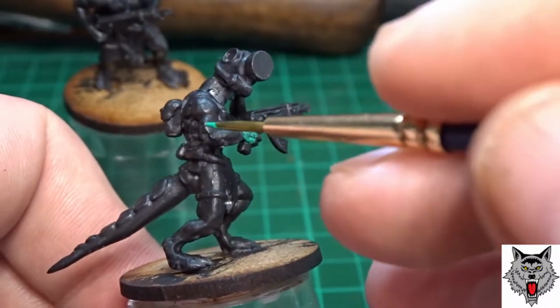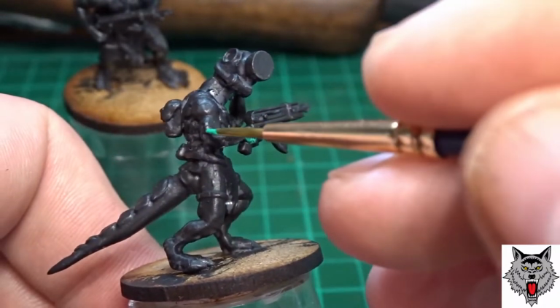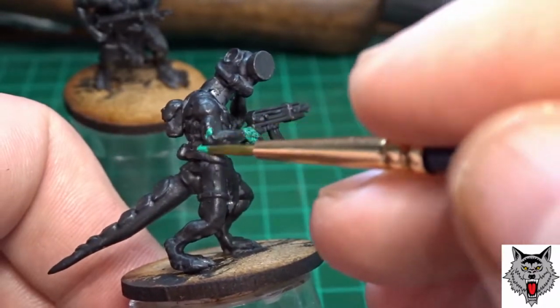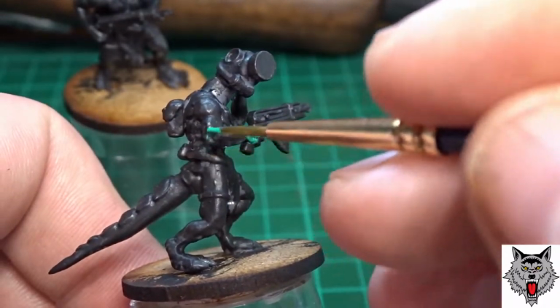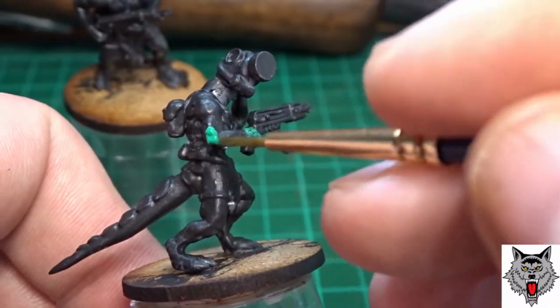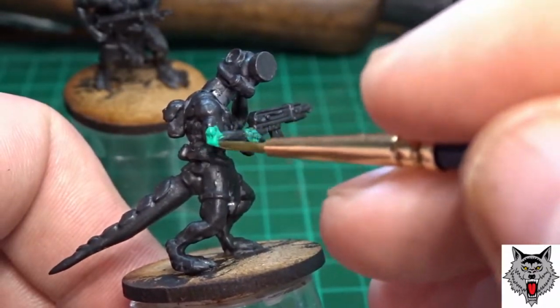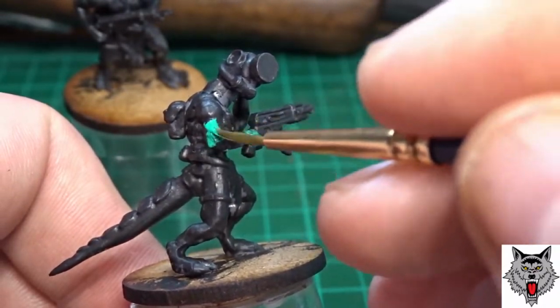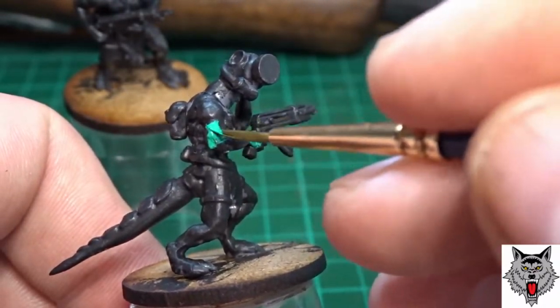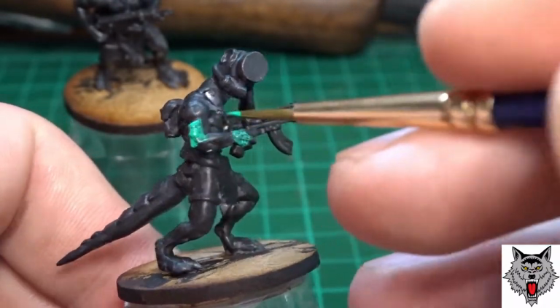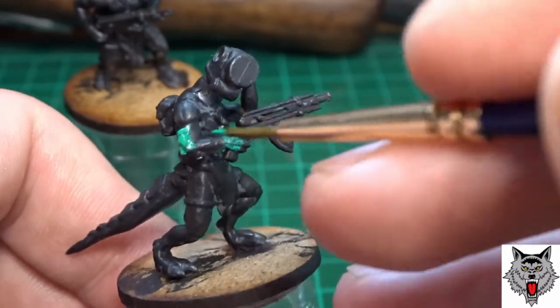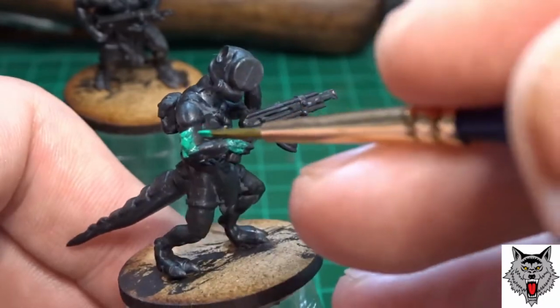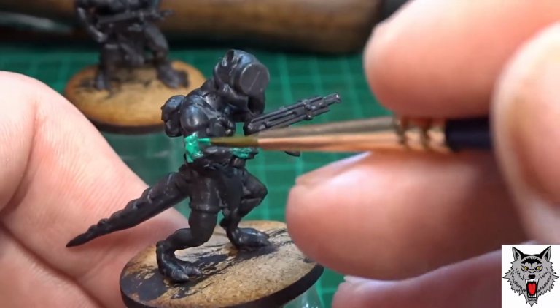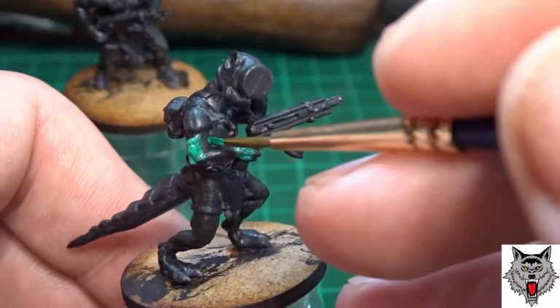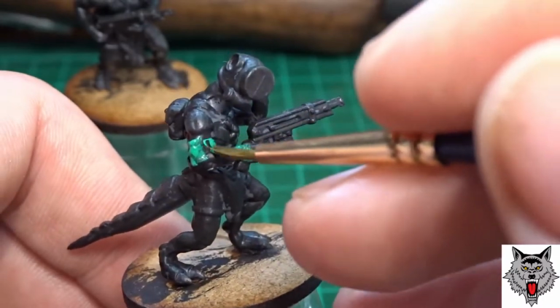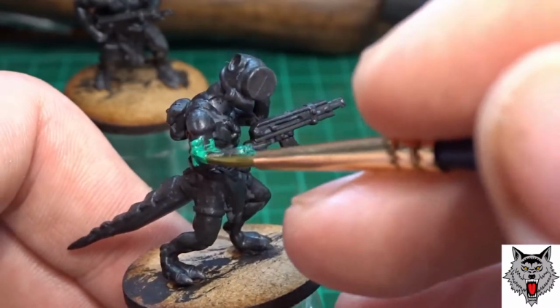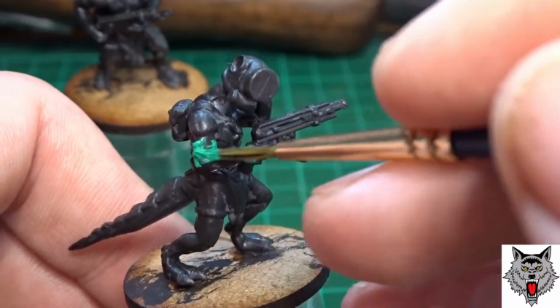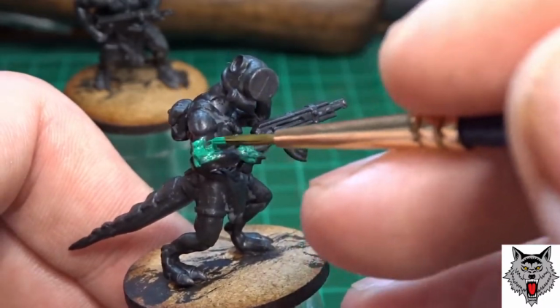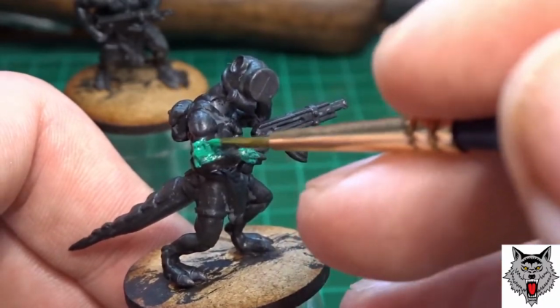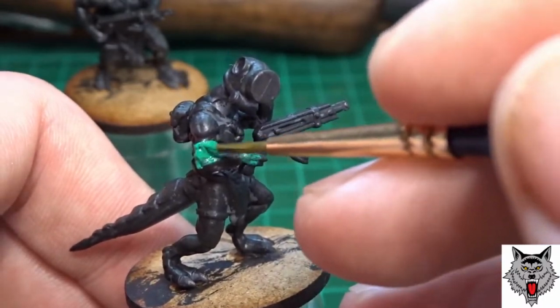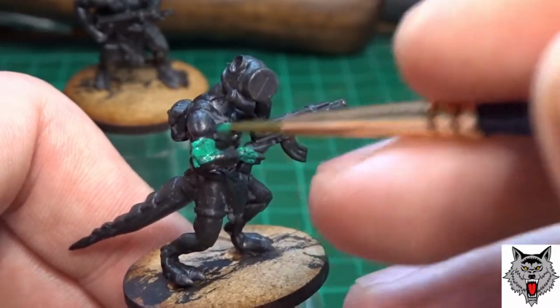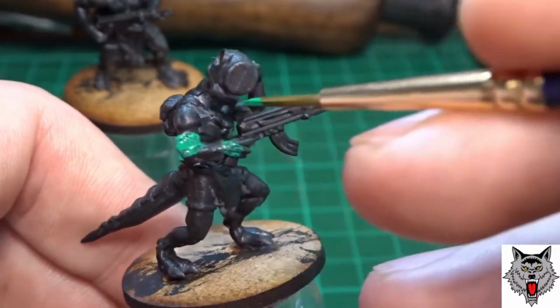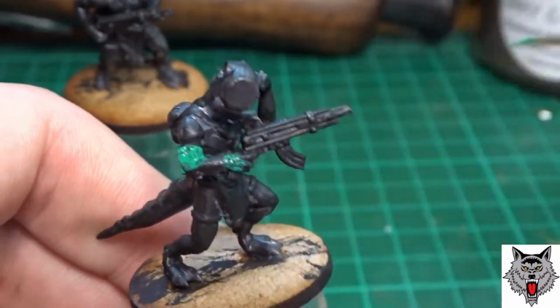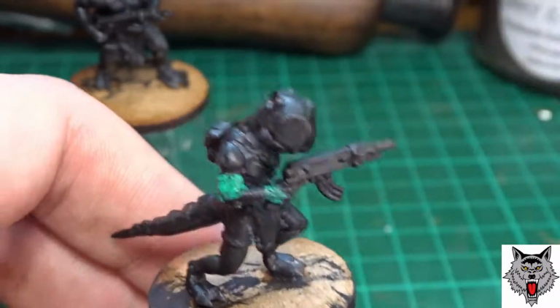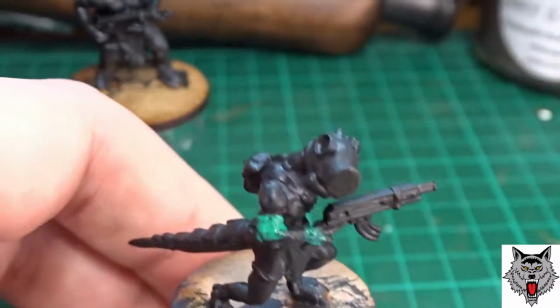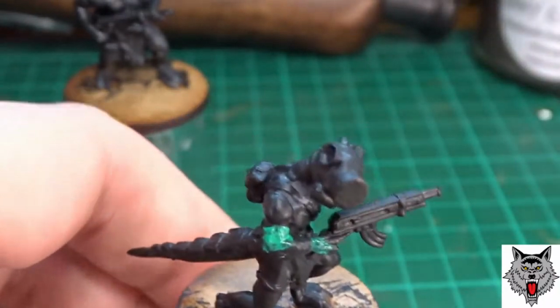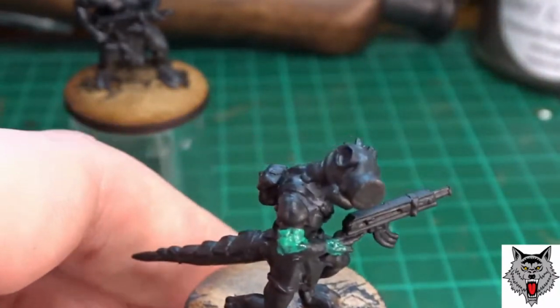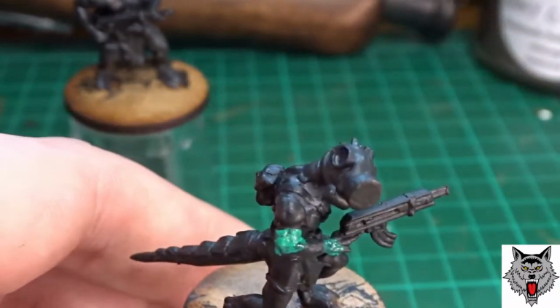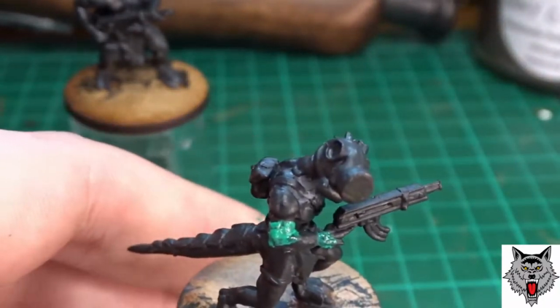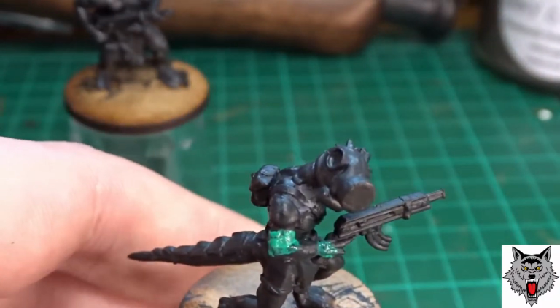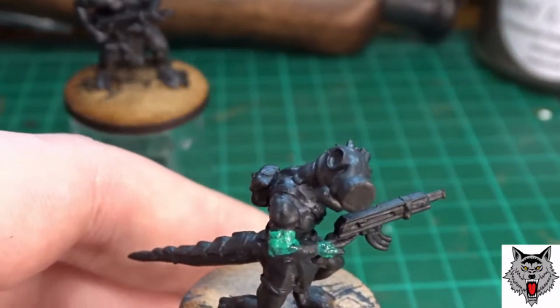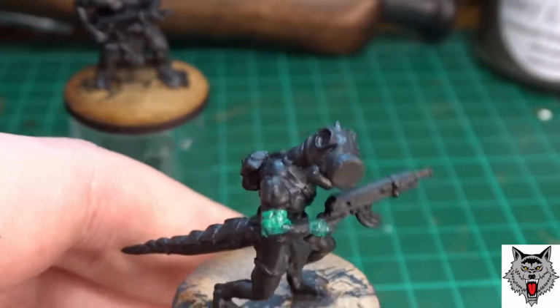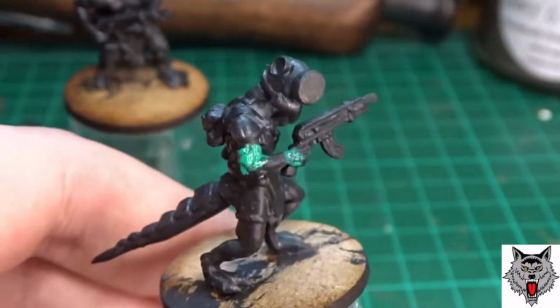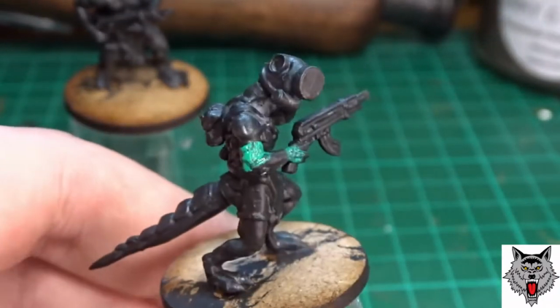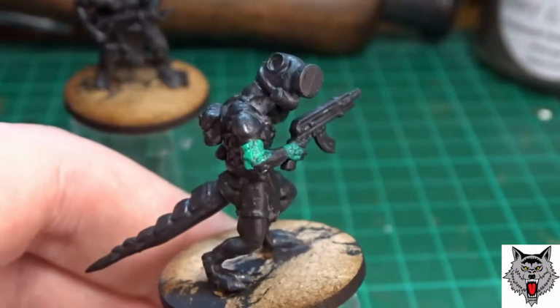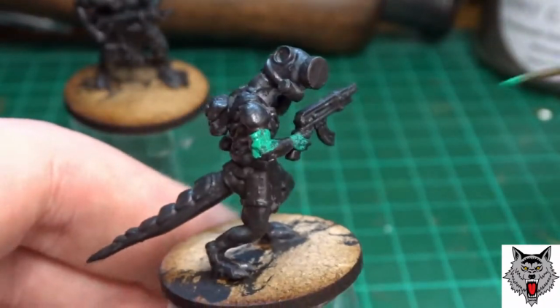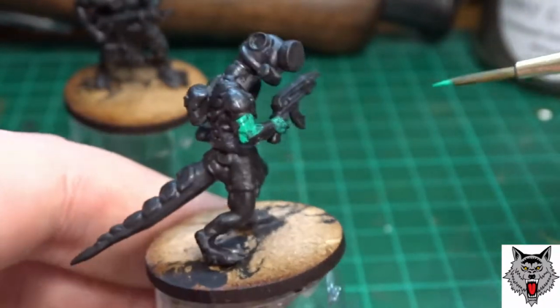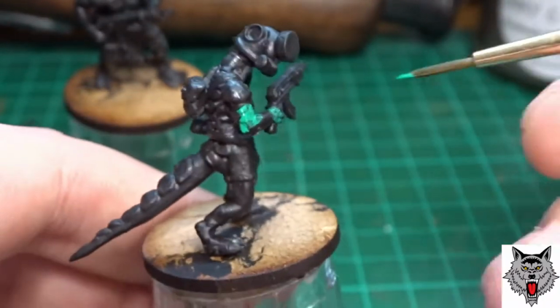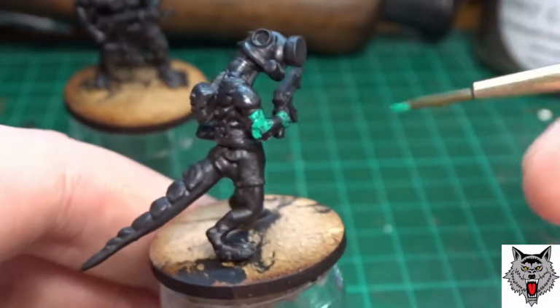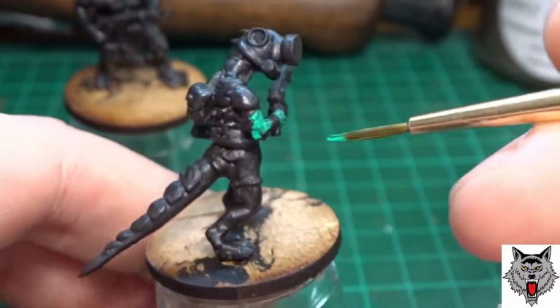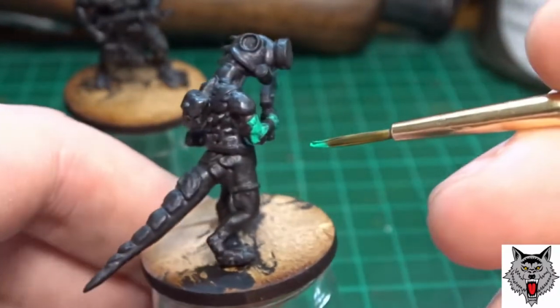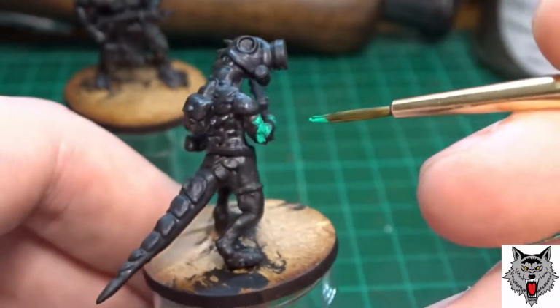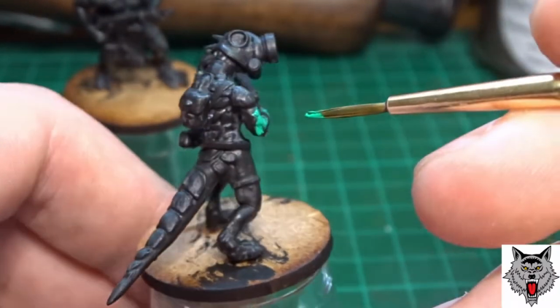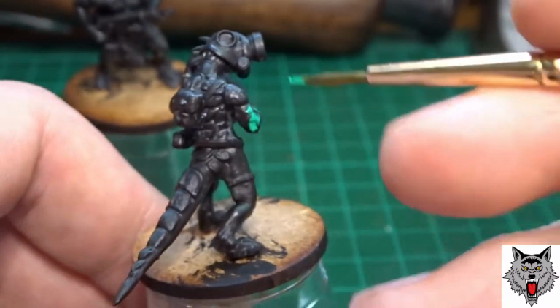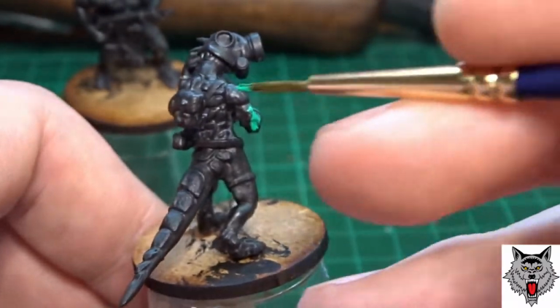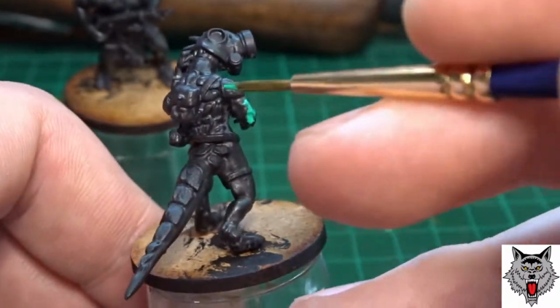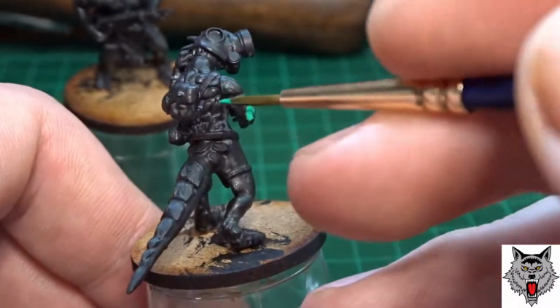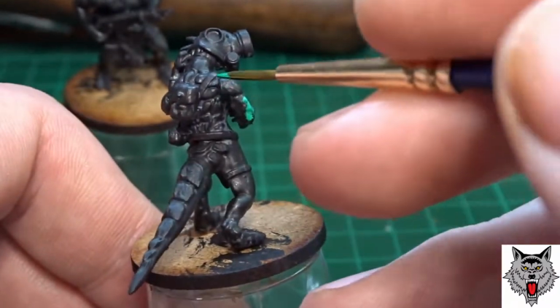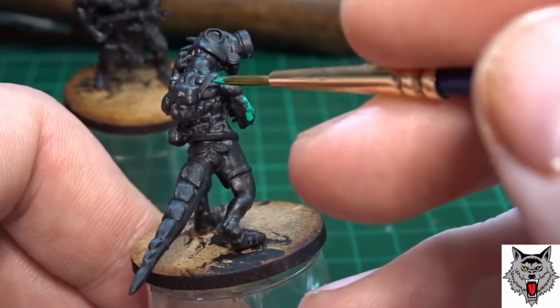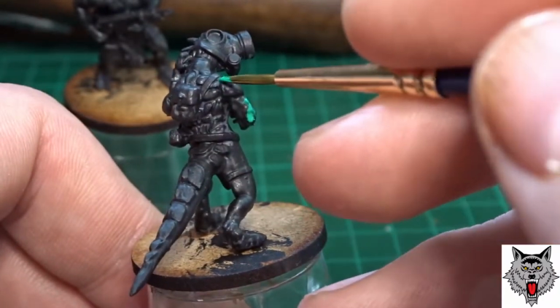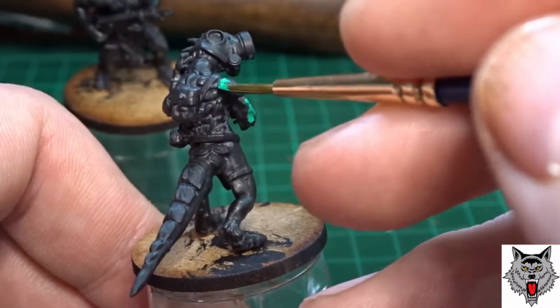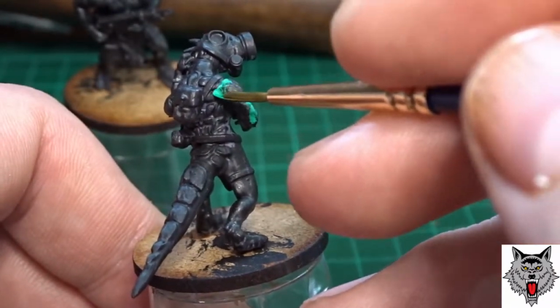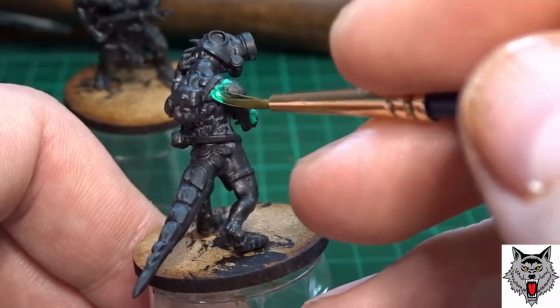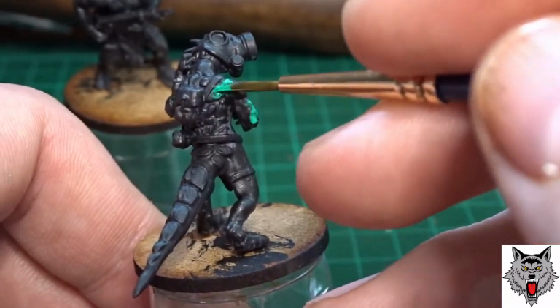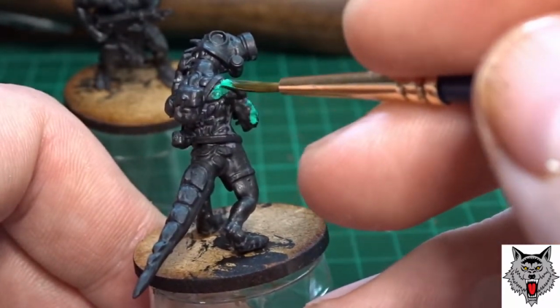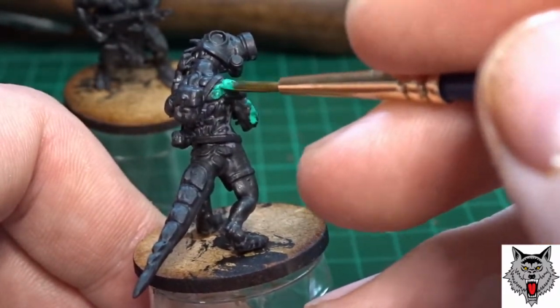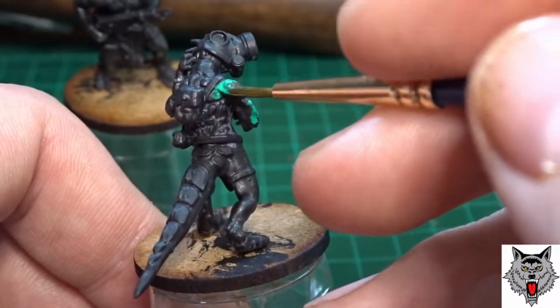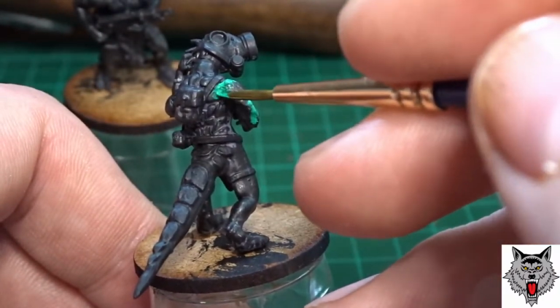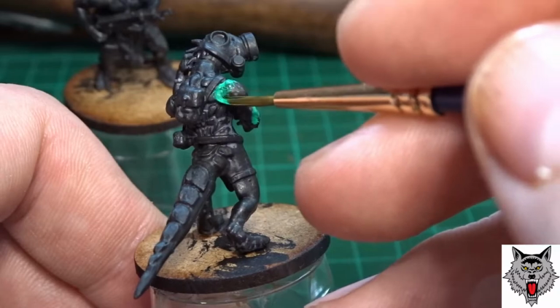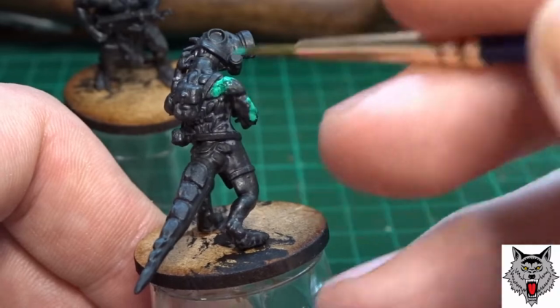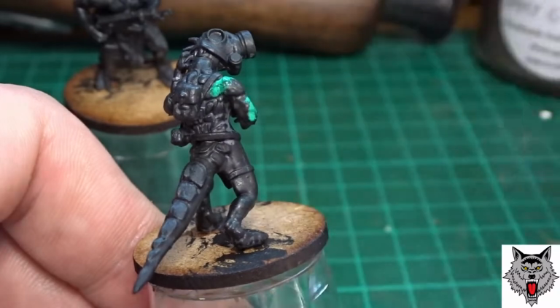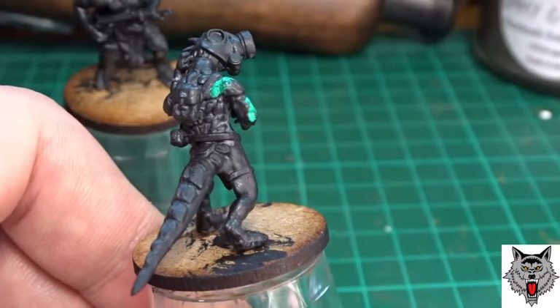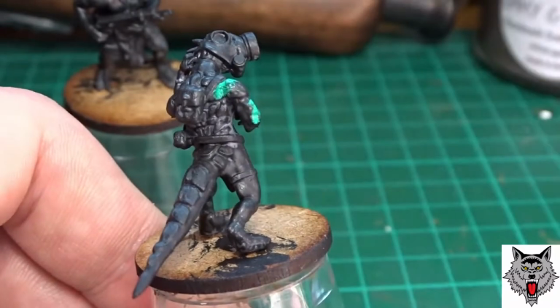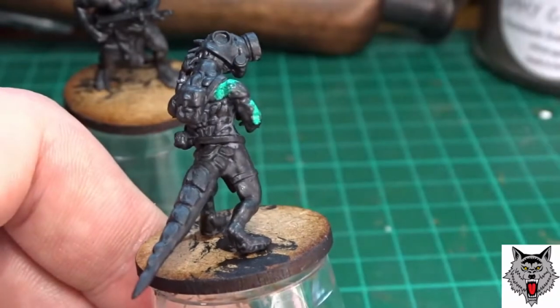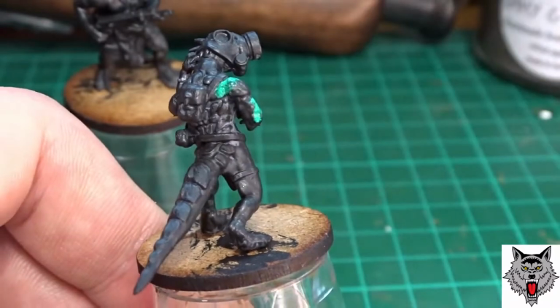With the first colour scheme I'm going to start with dark green blotches — mid to large sized blotches all over the lizardman.